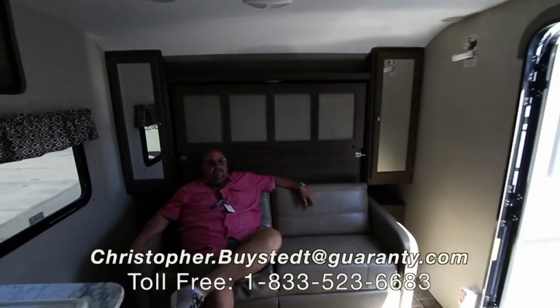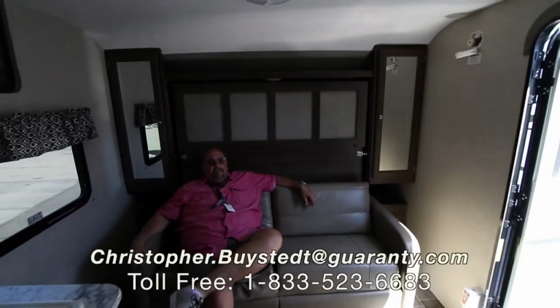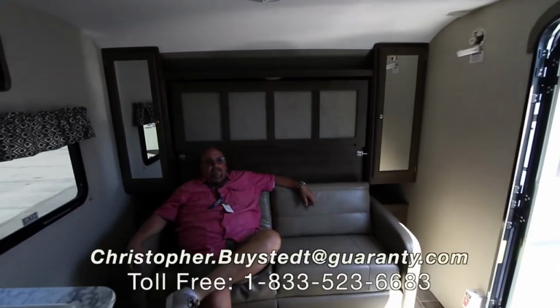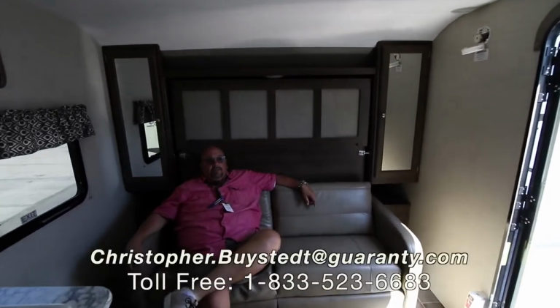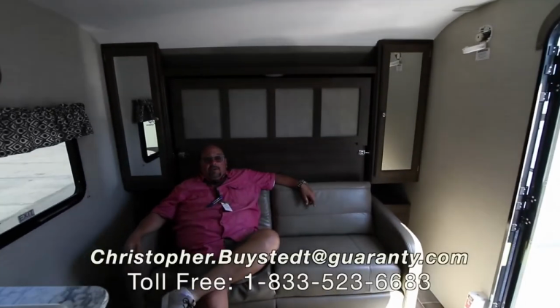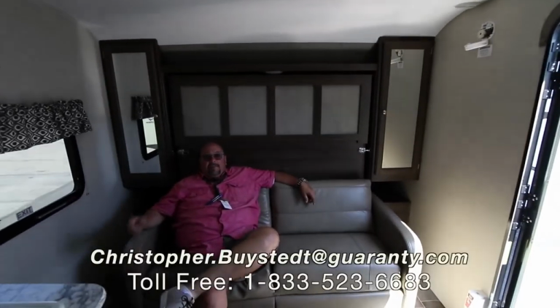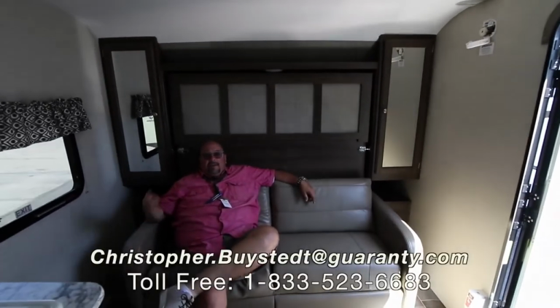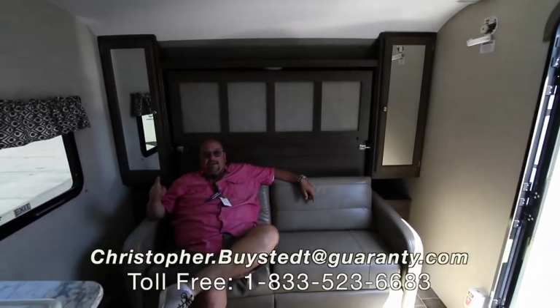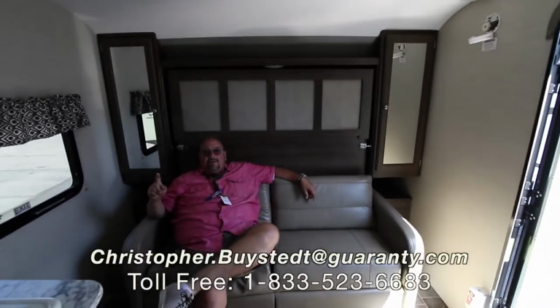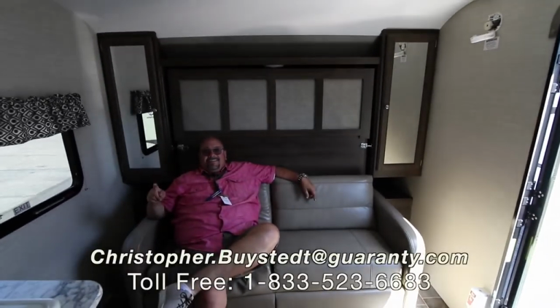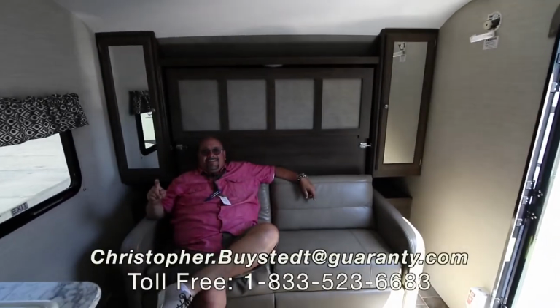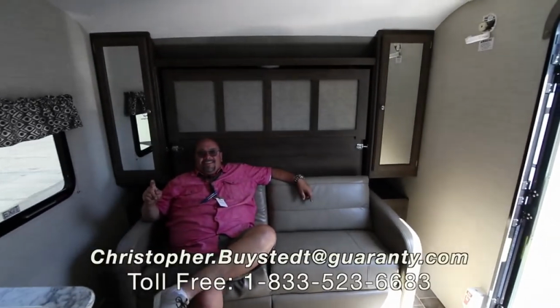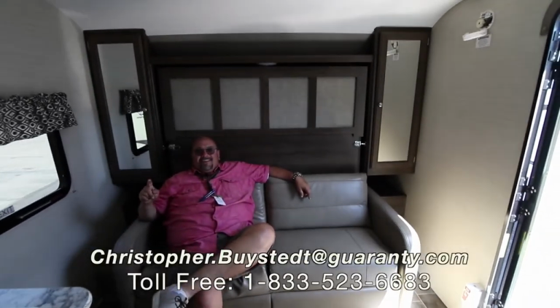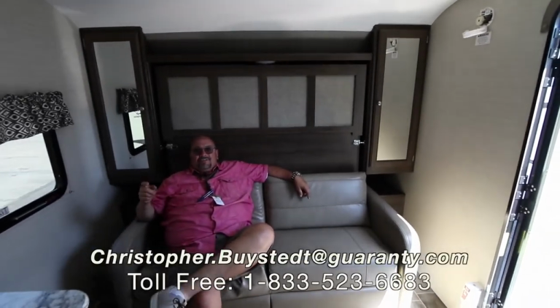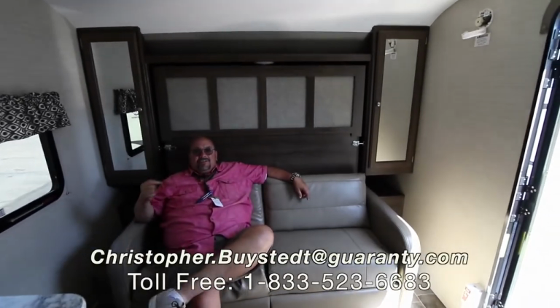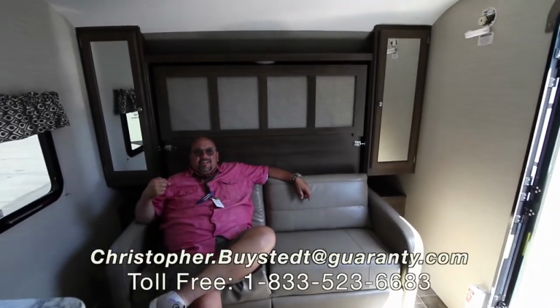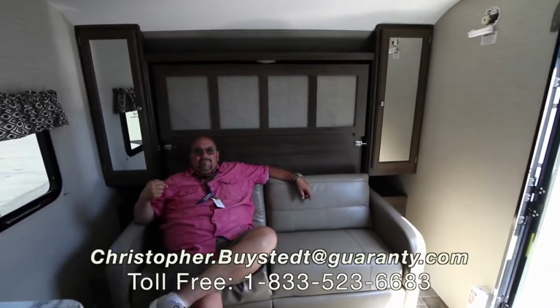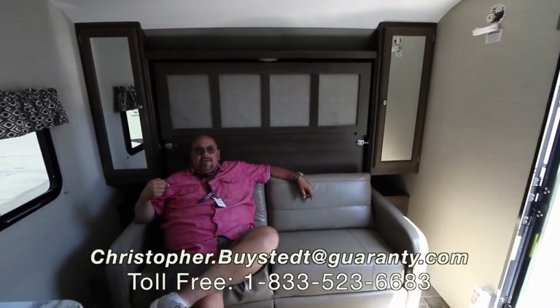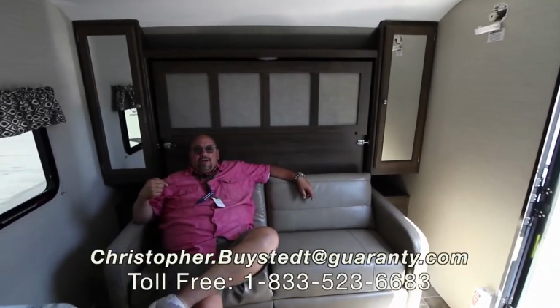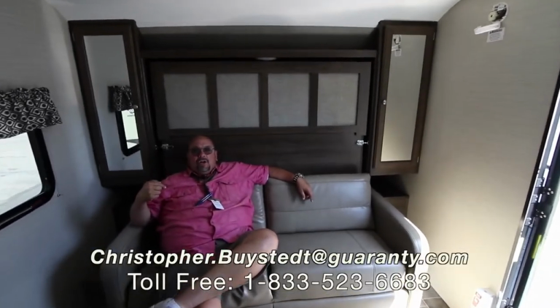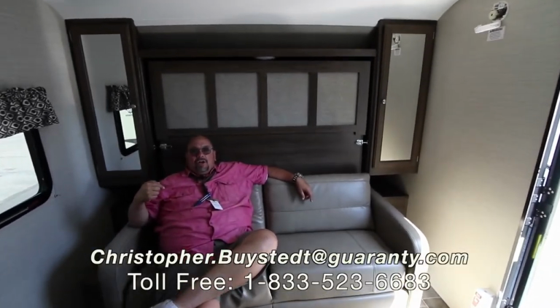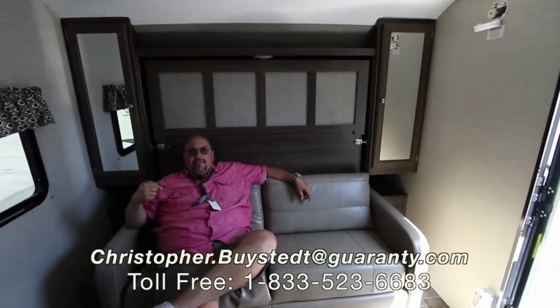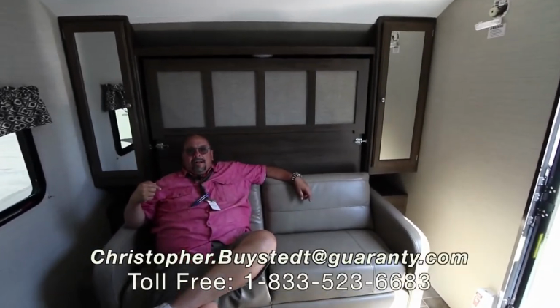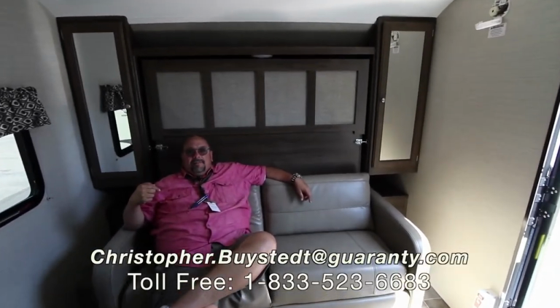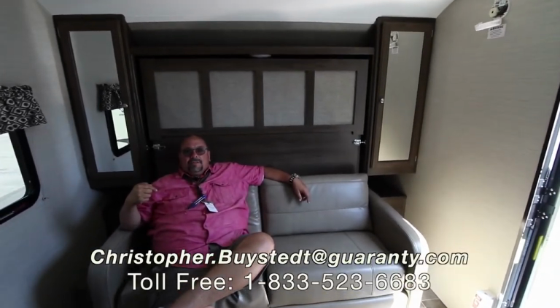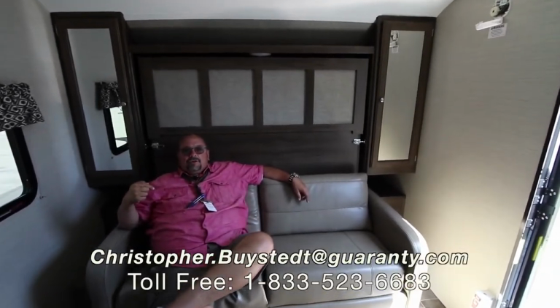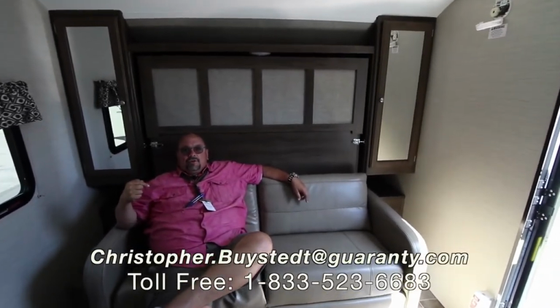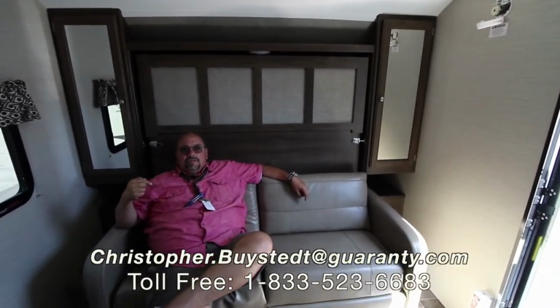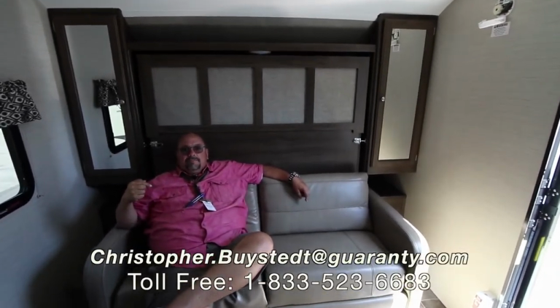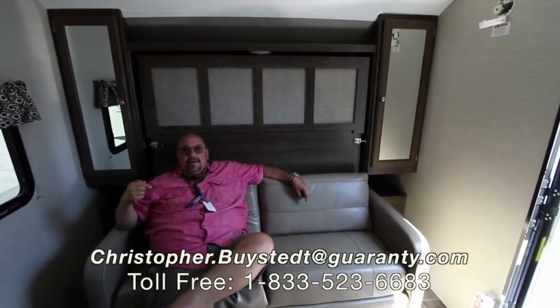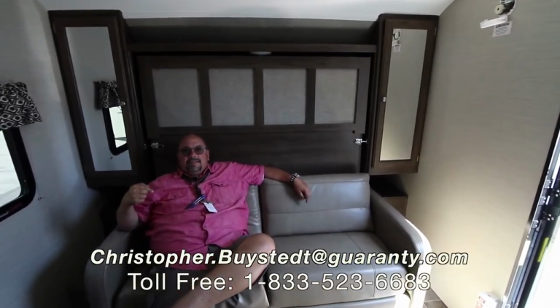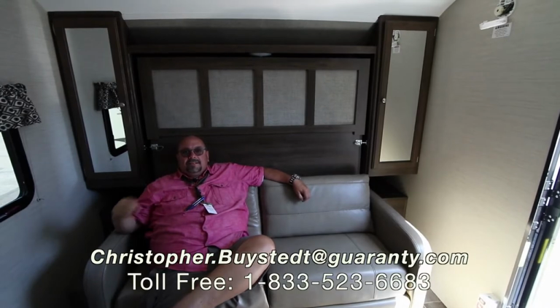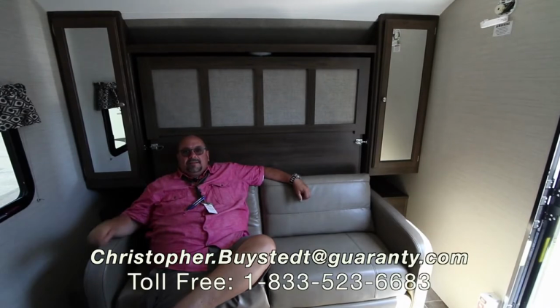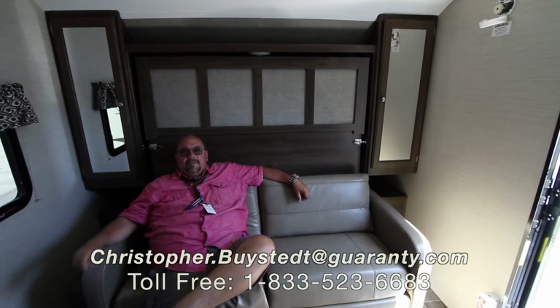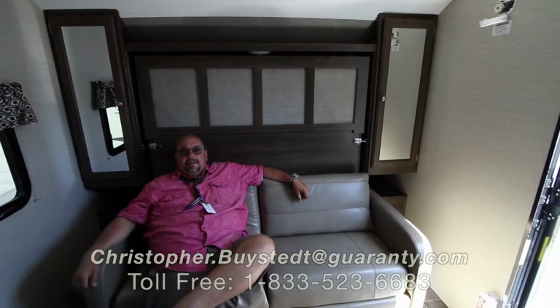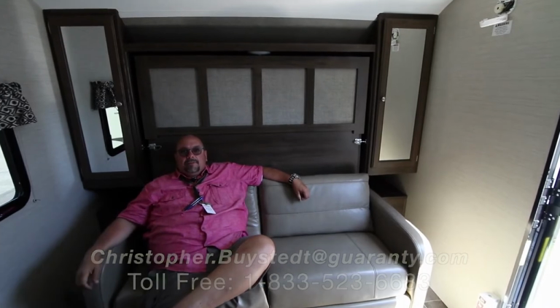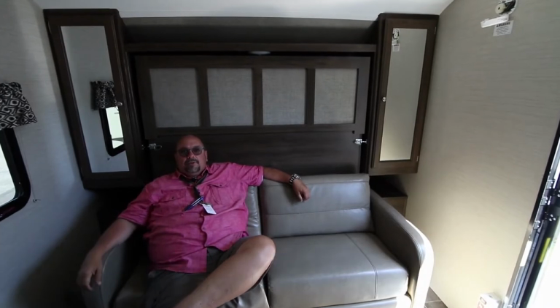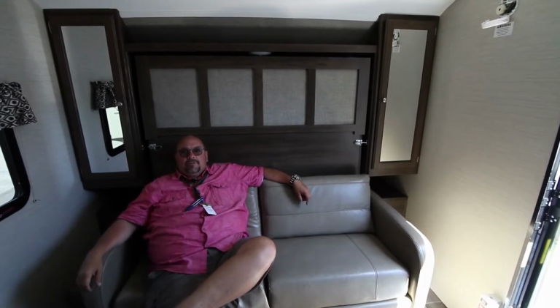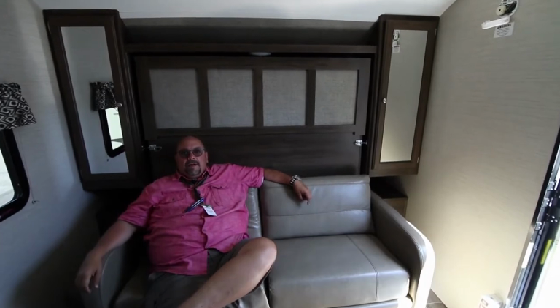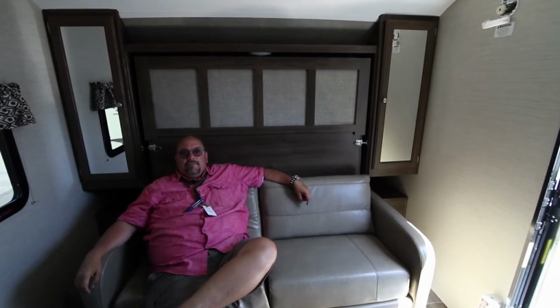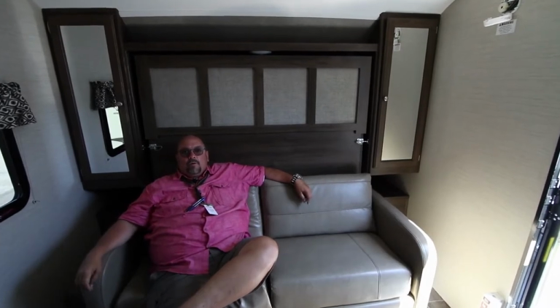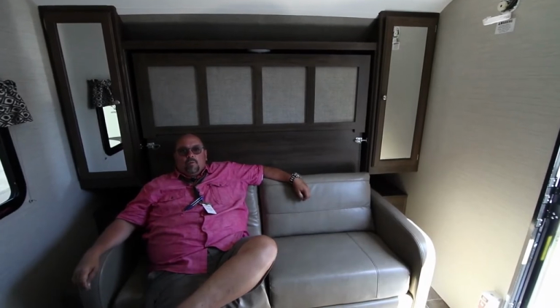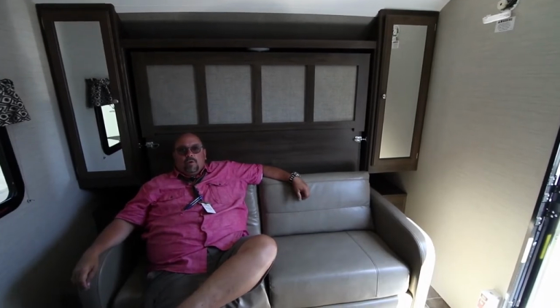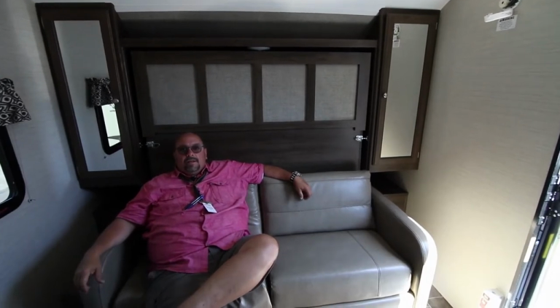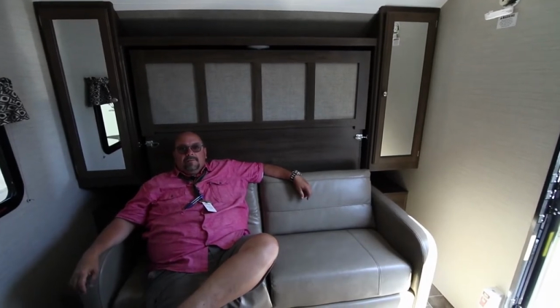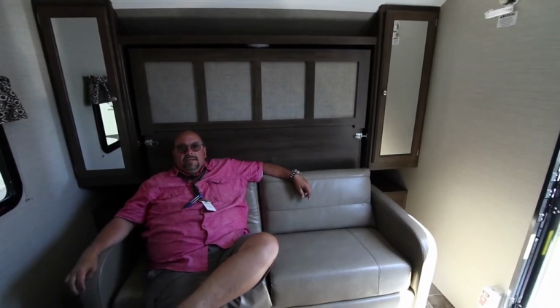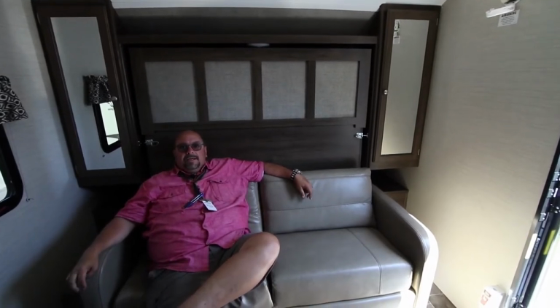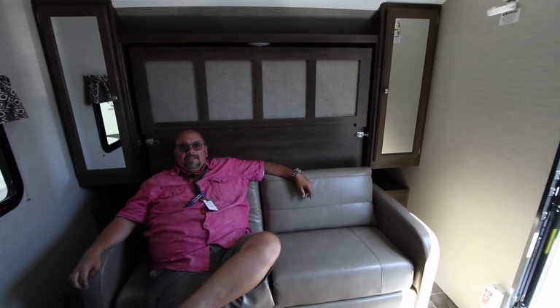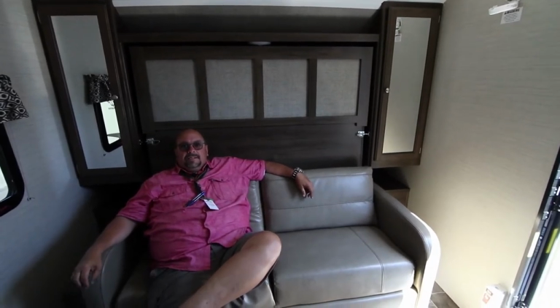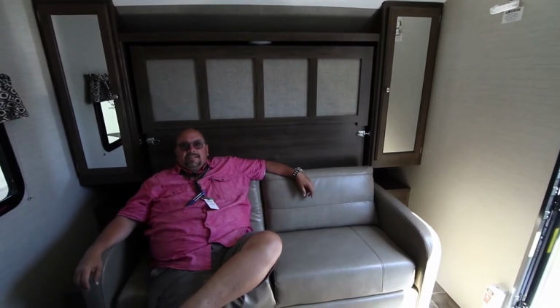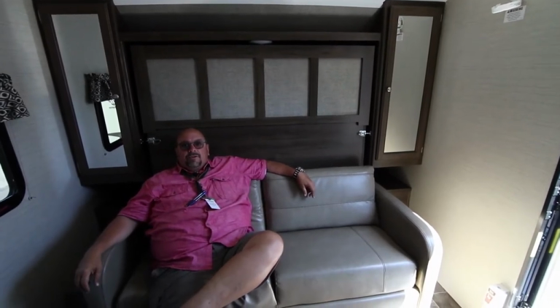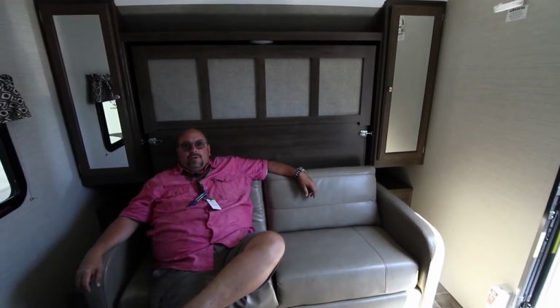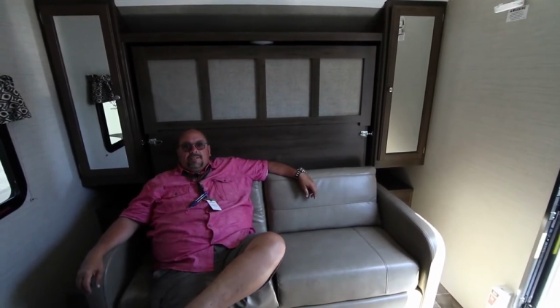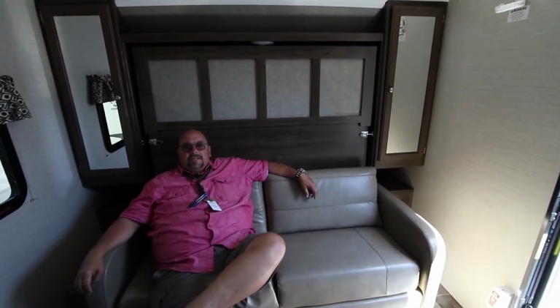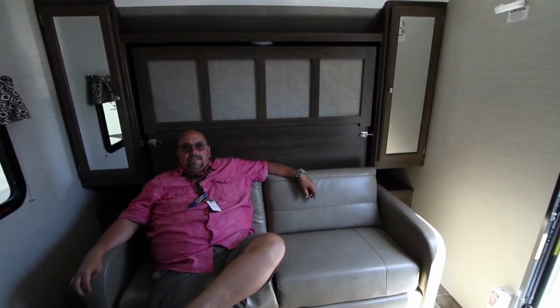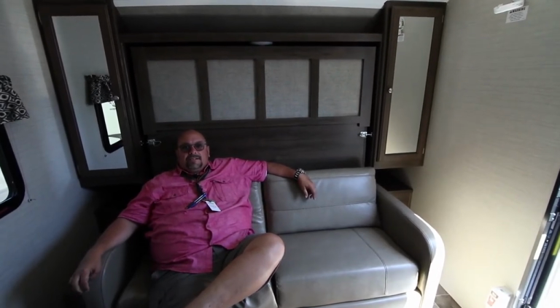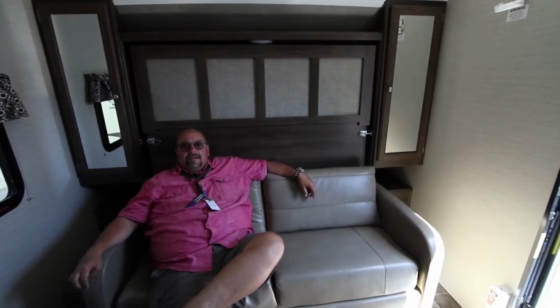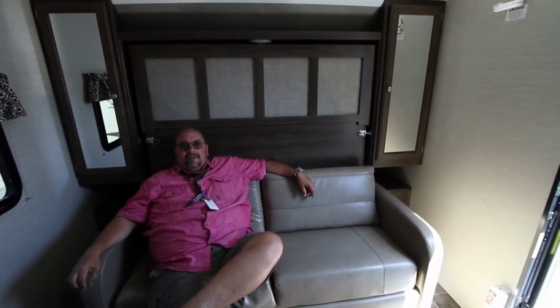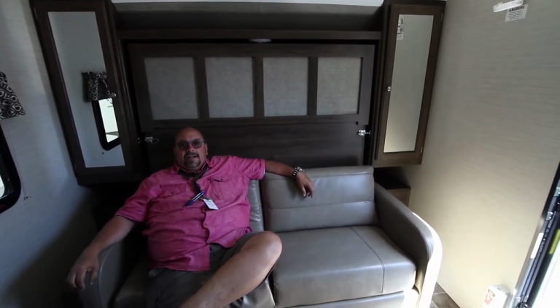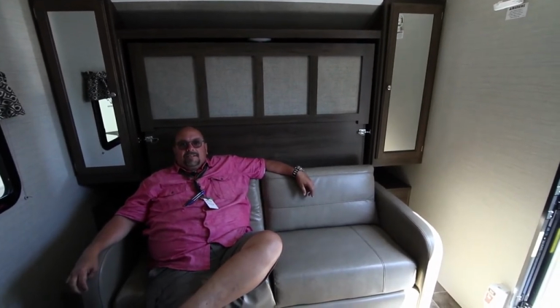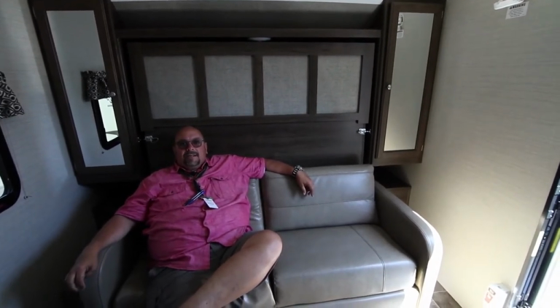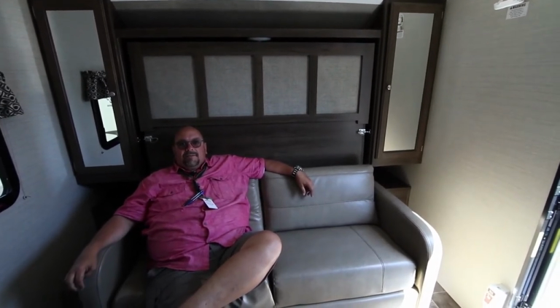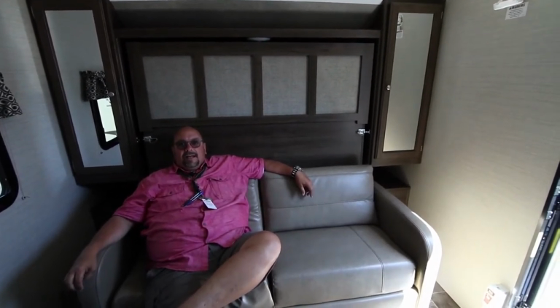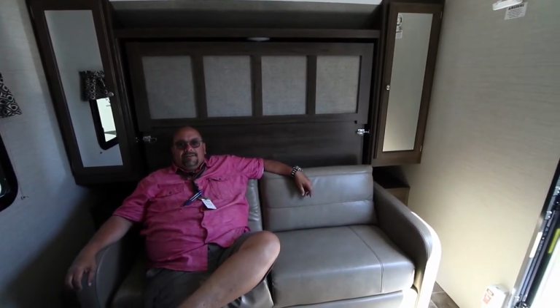We're going to make you a great deal on it — just give me a call. My name is Chris Beistead and my number is 541-636-7878.